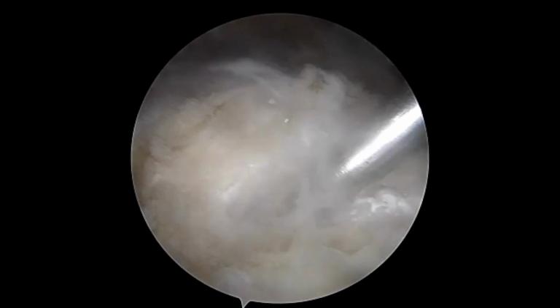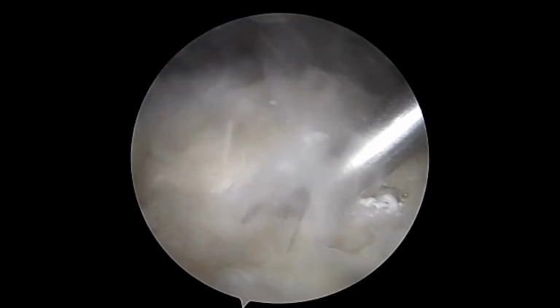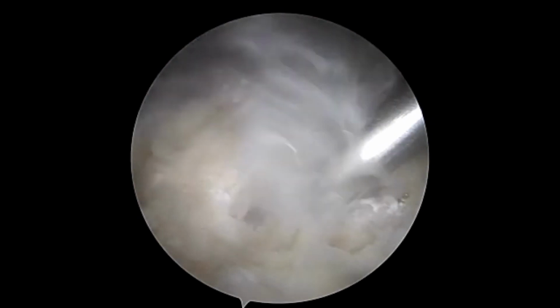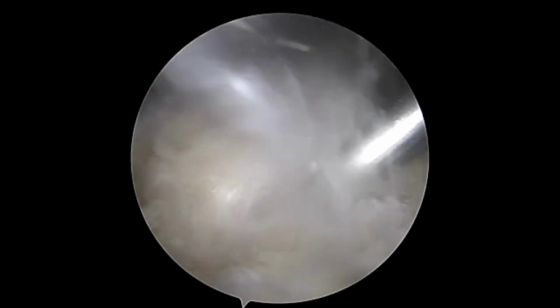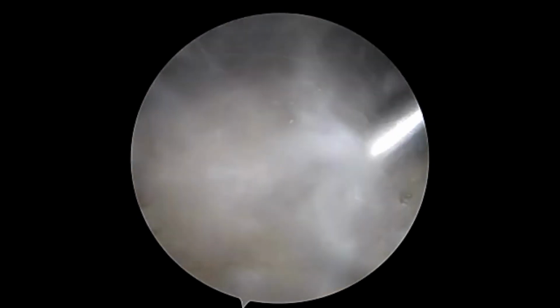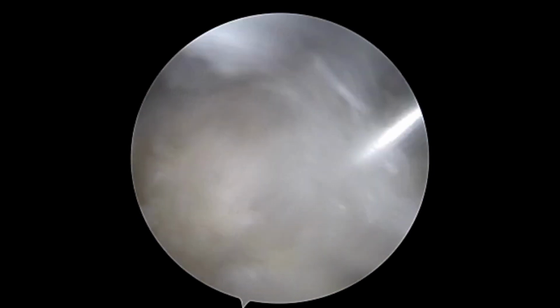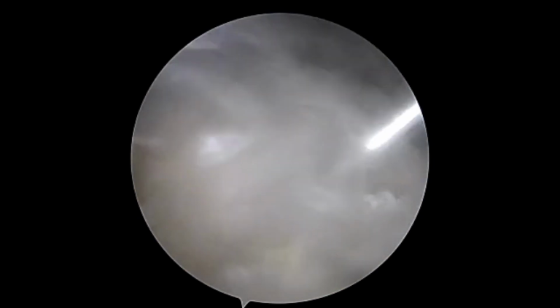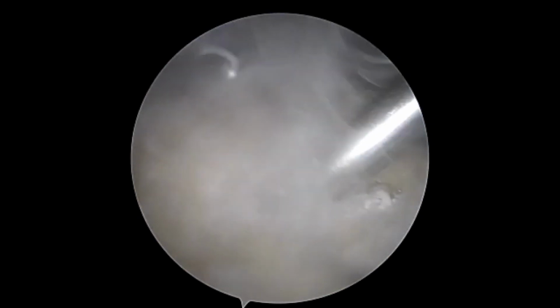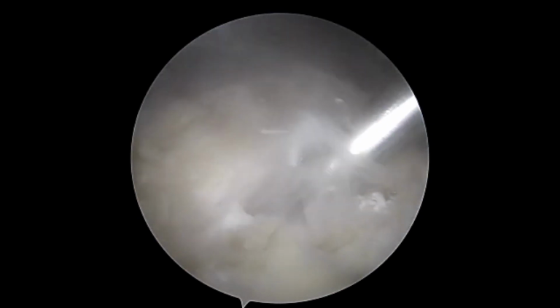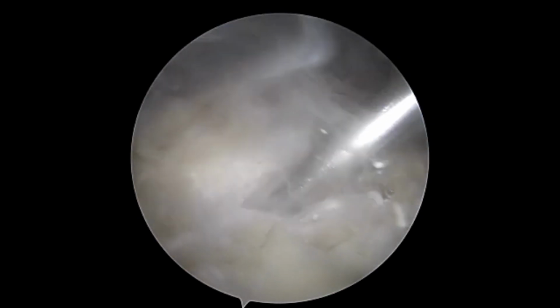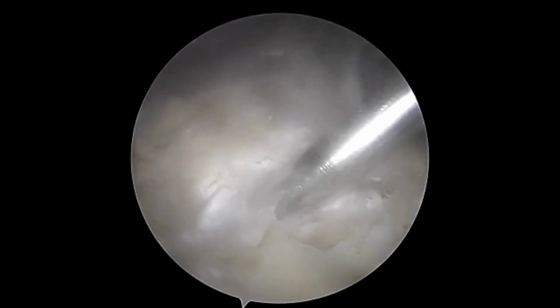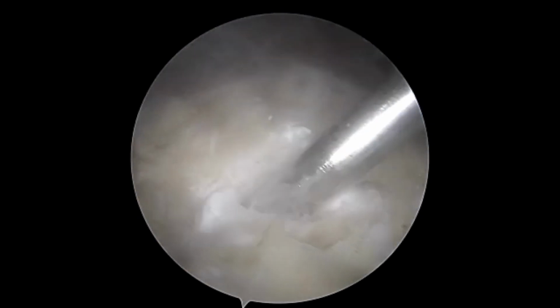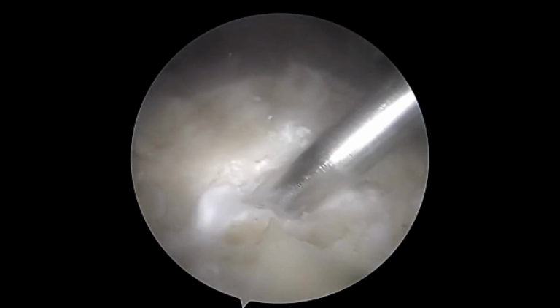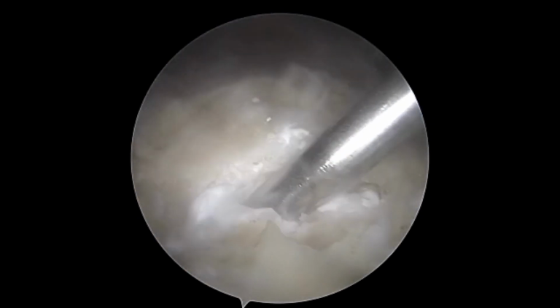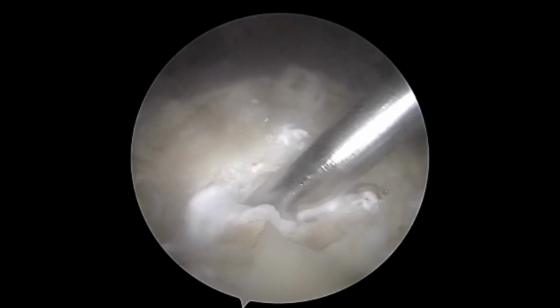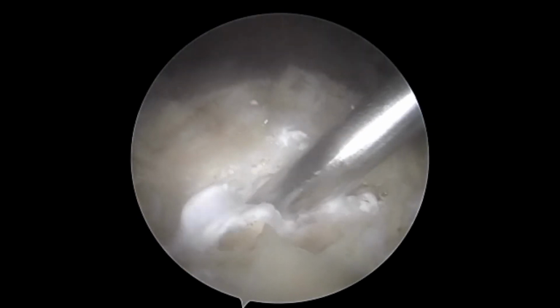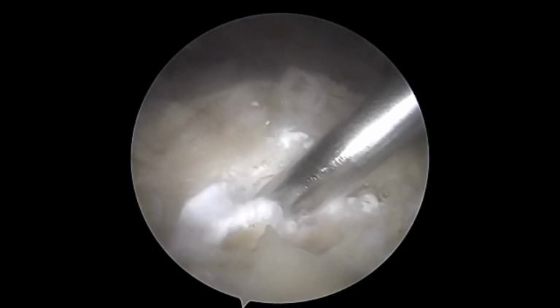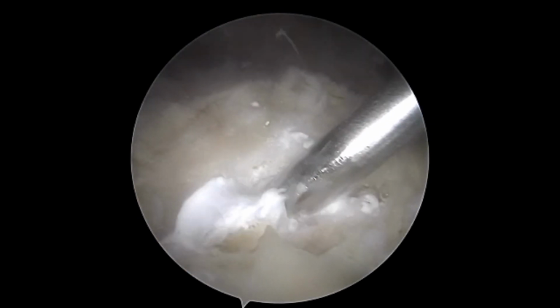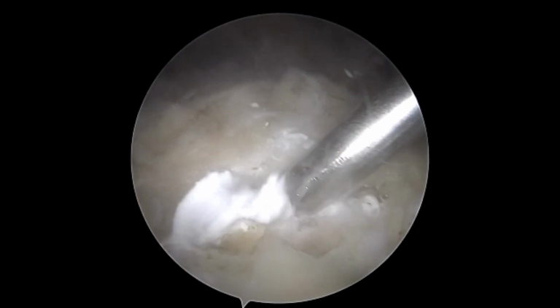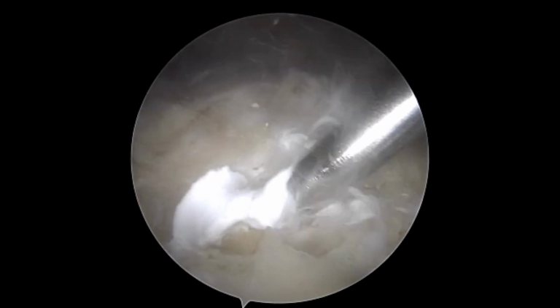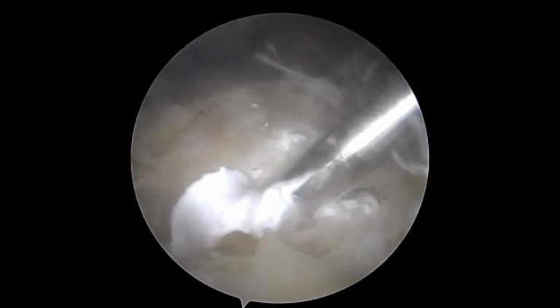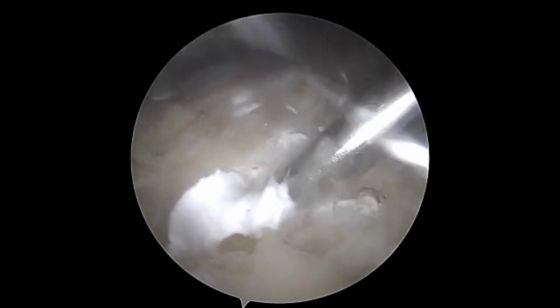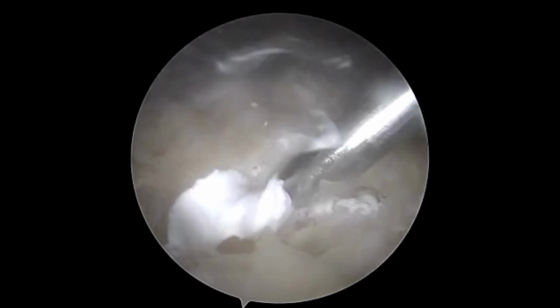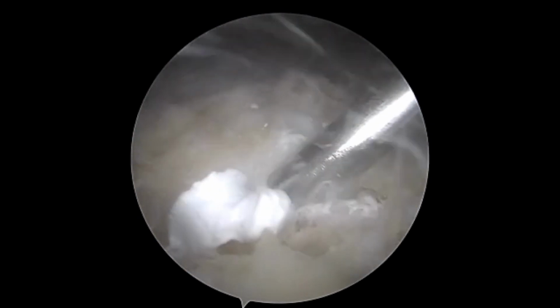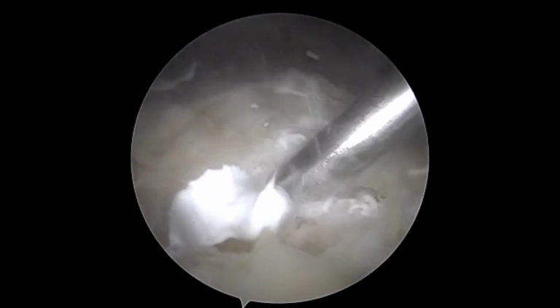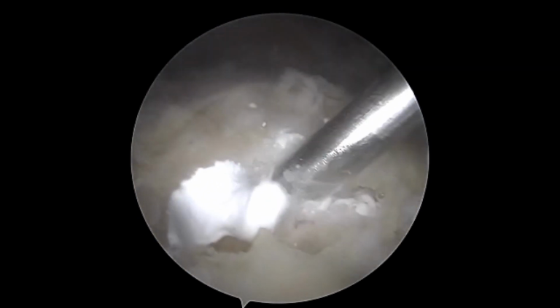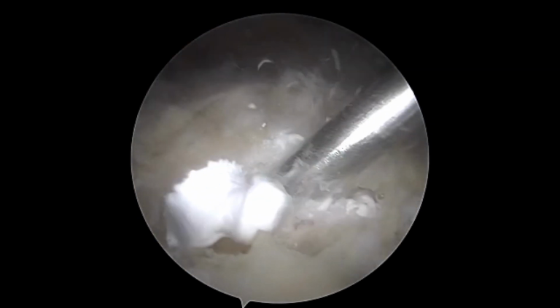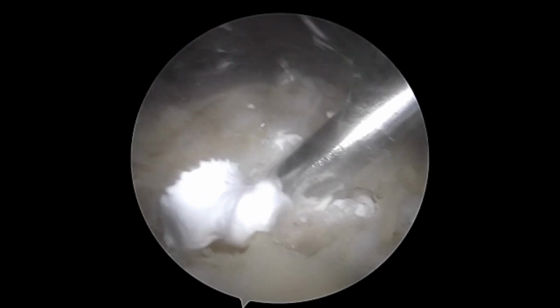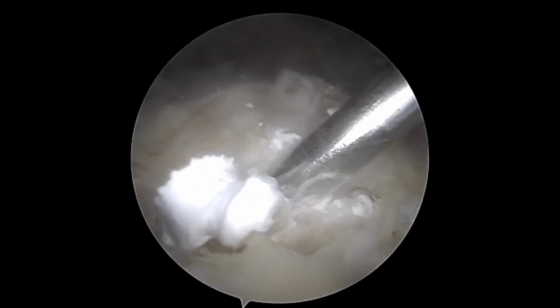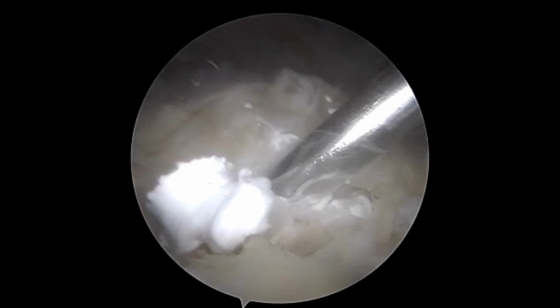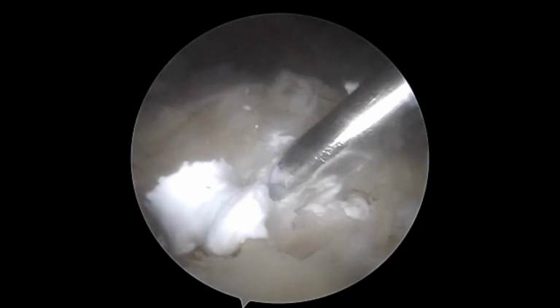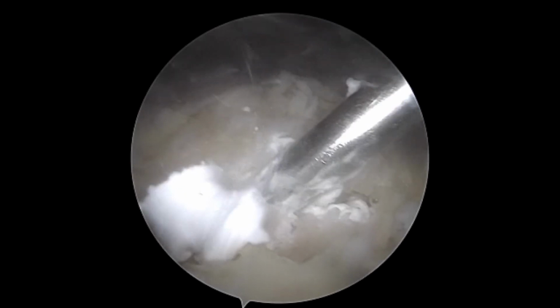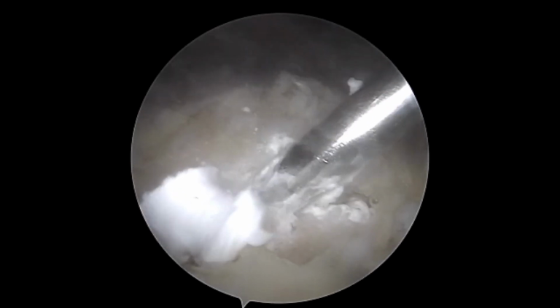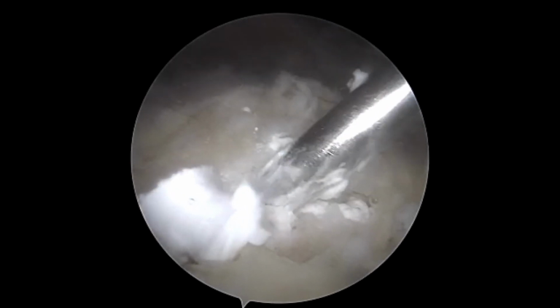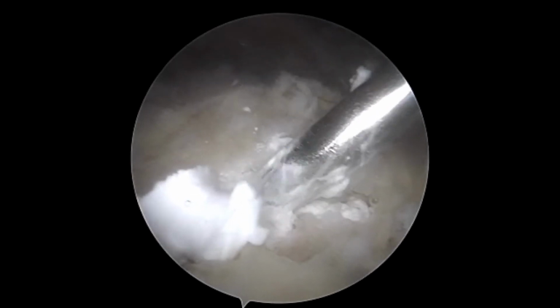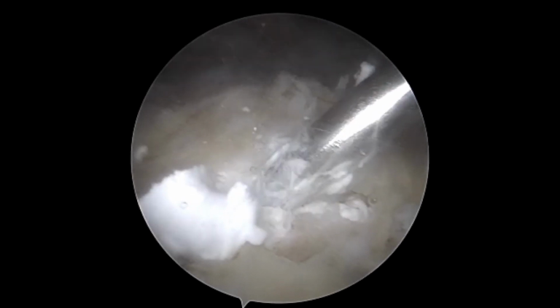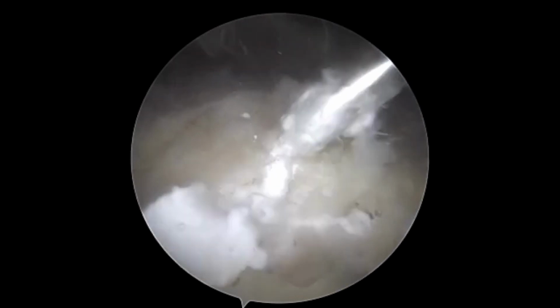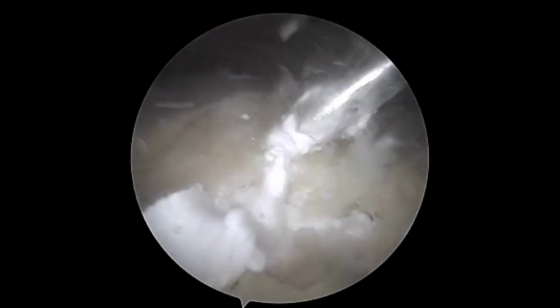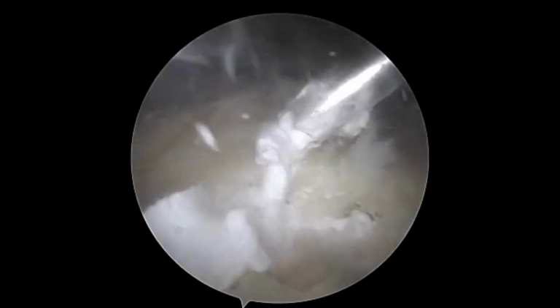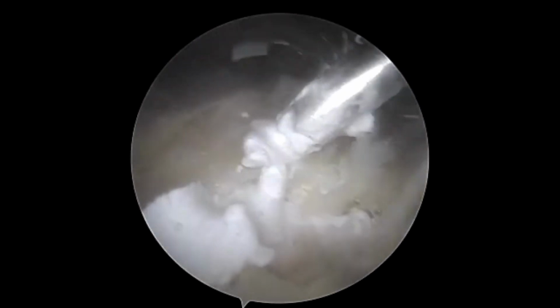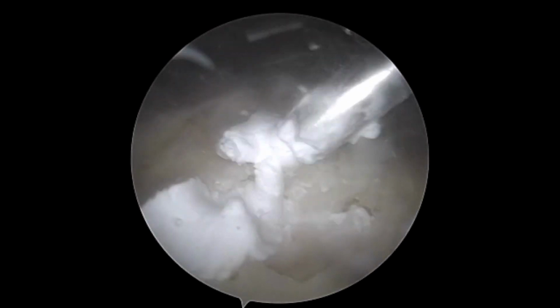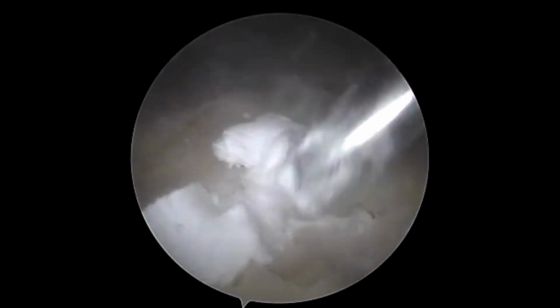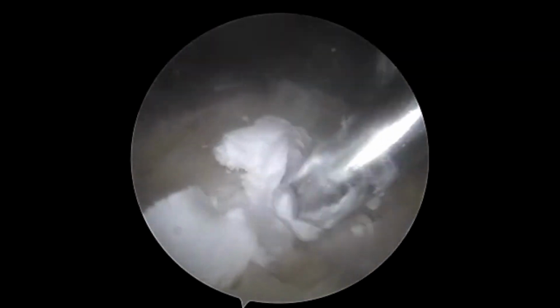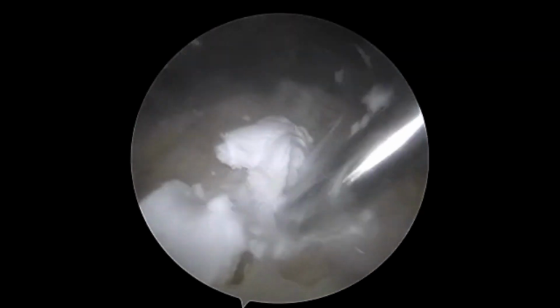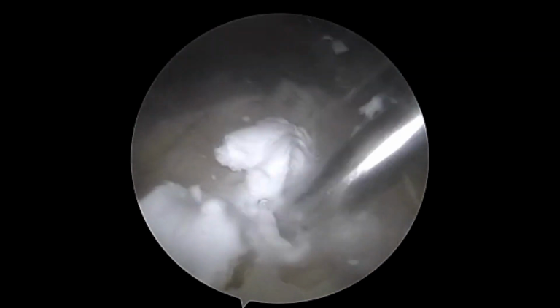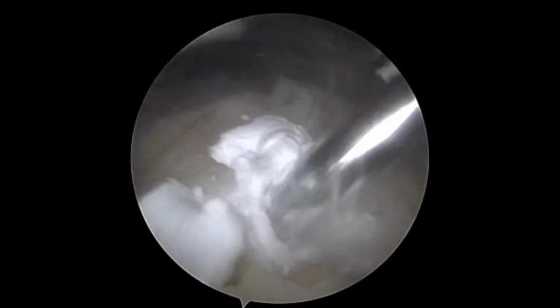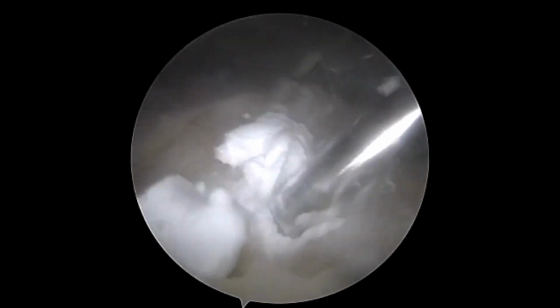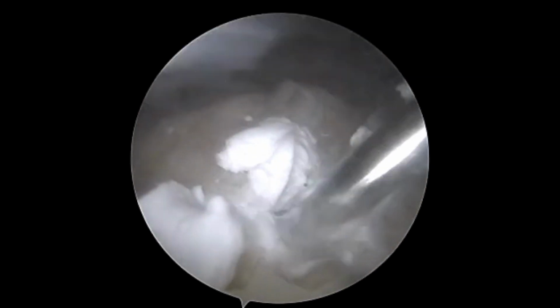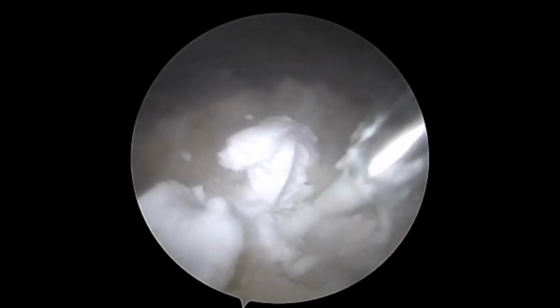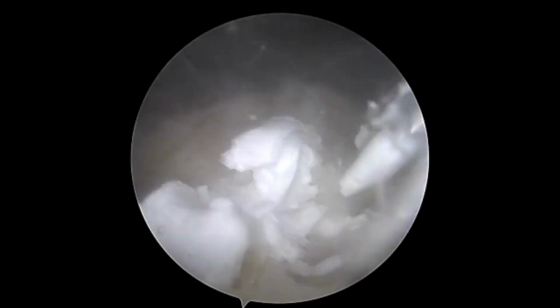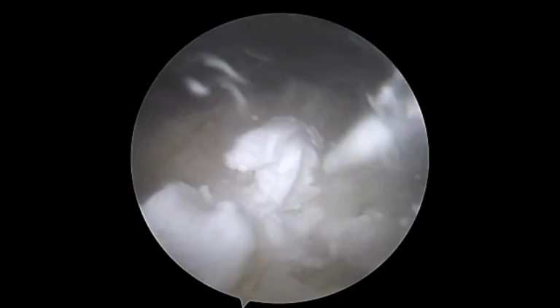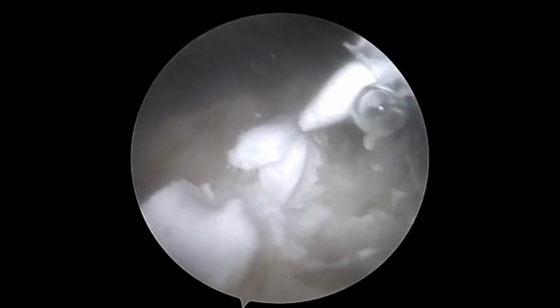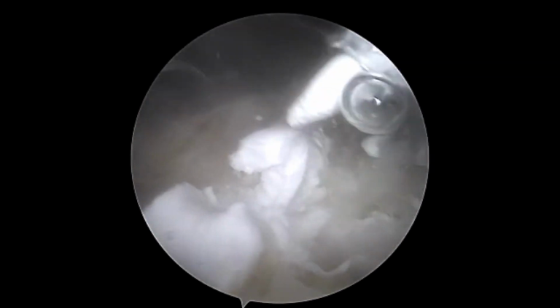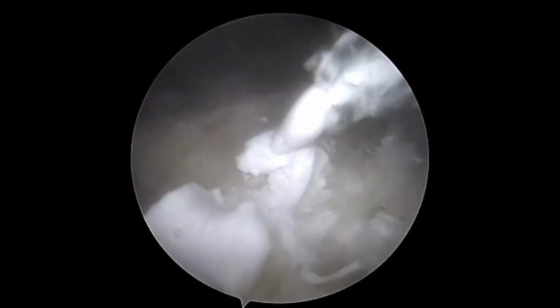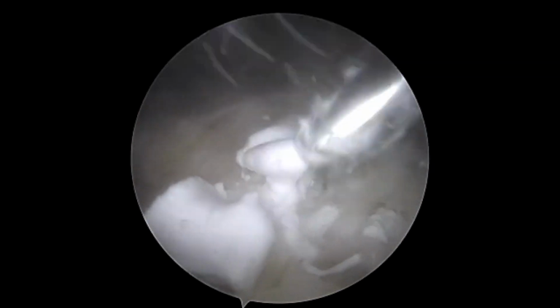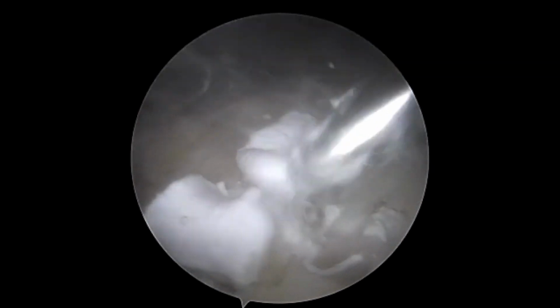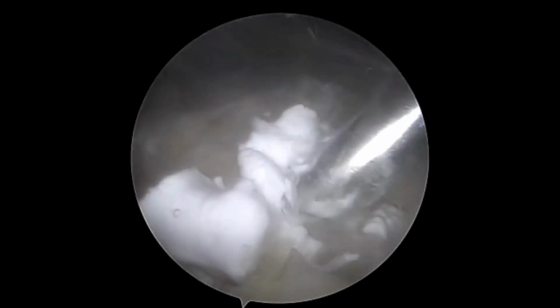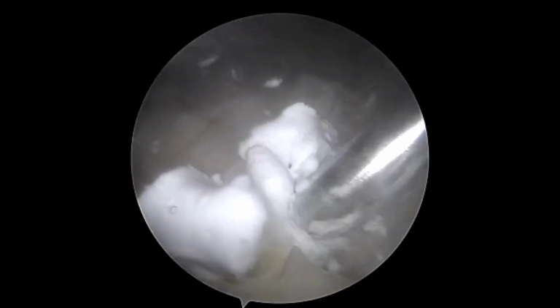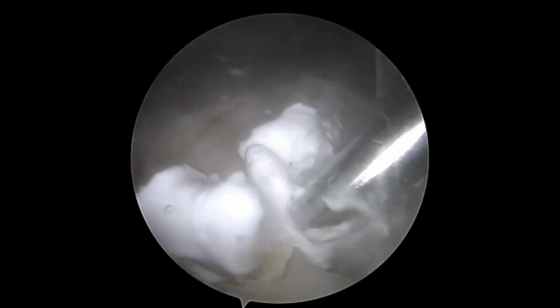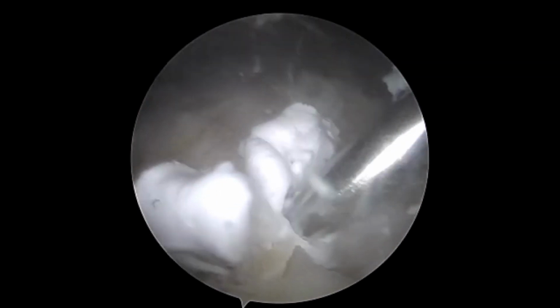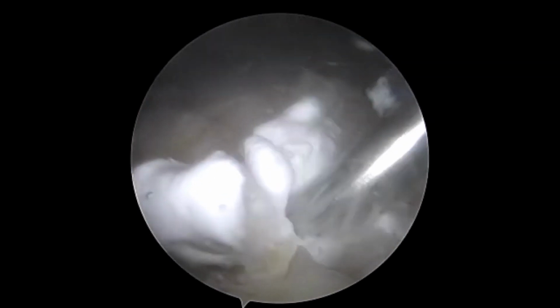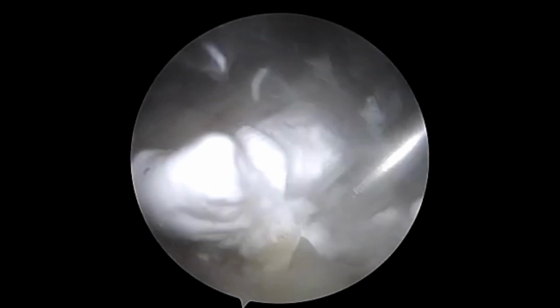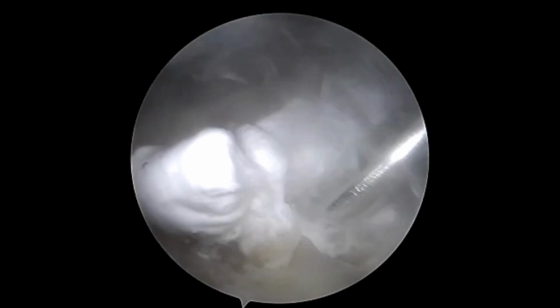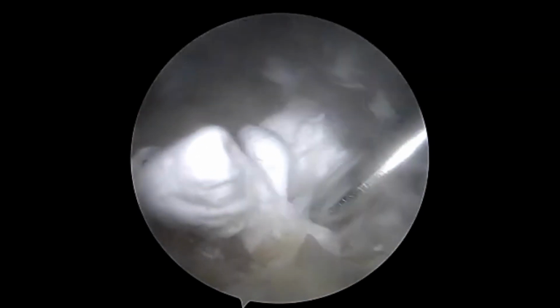Tactoset is a calcium phosphate synthetic bone graft, which is highly flowable and easily placed percutaneously.